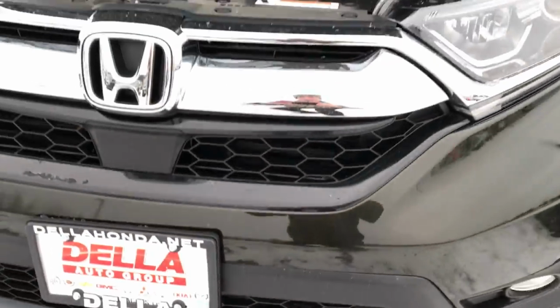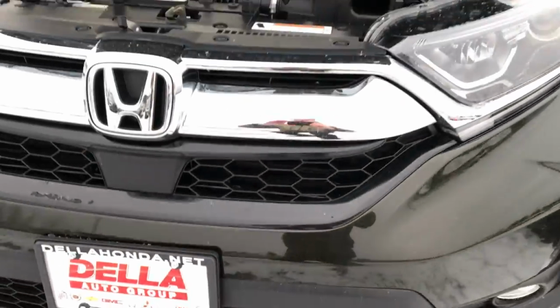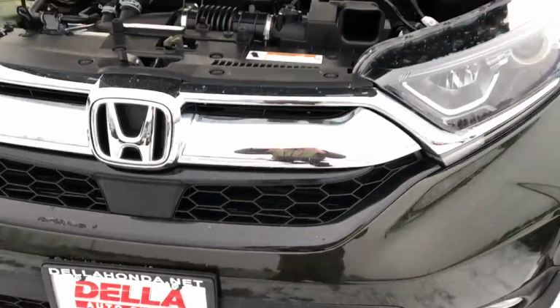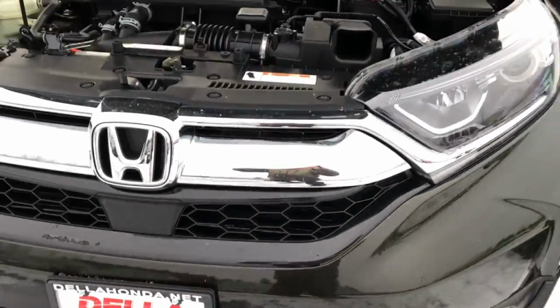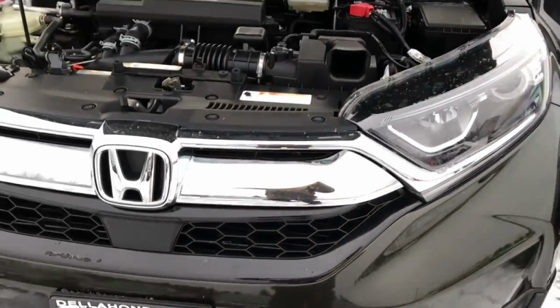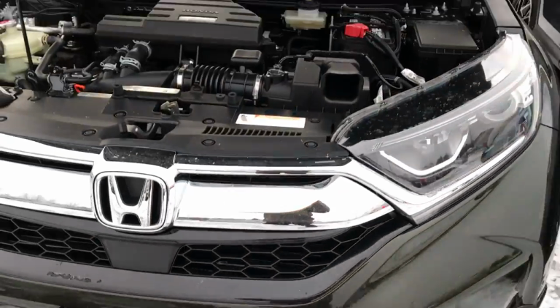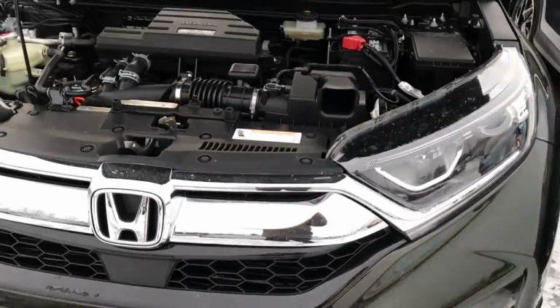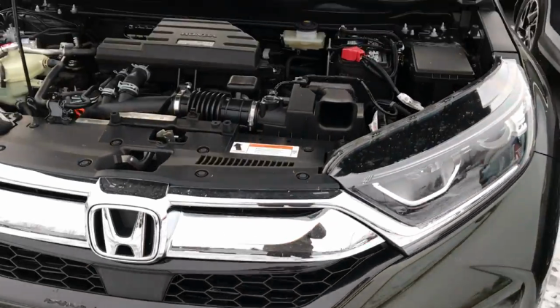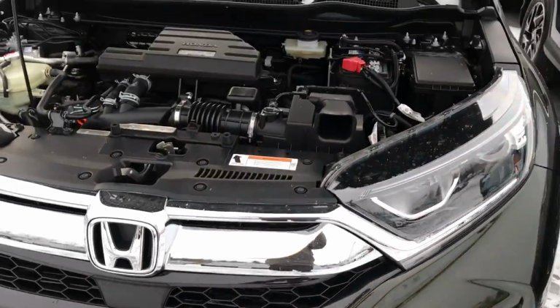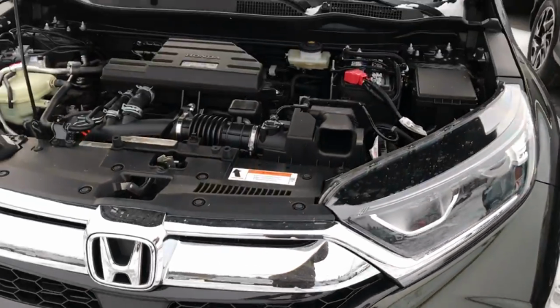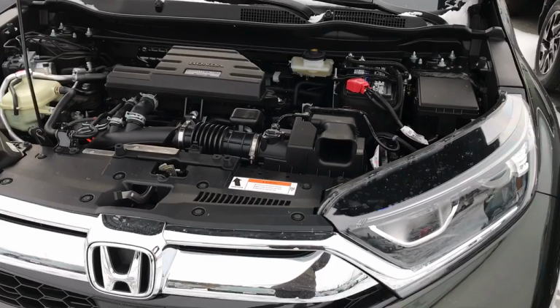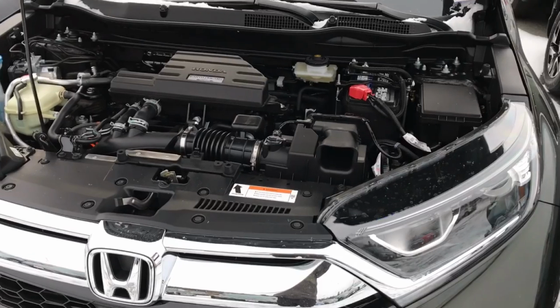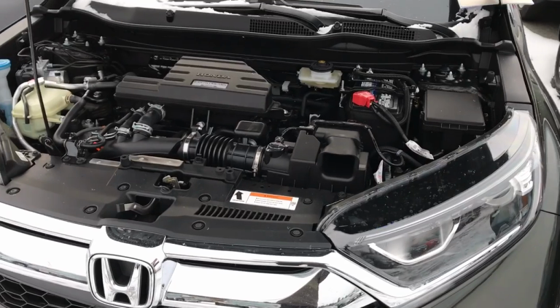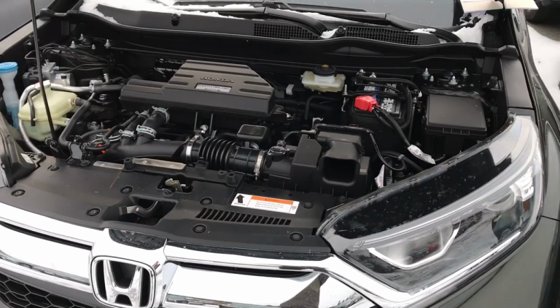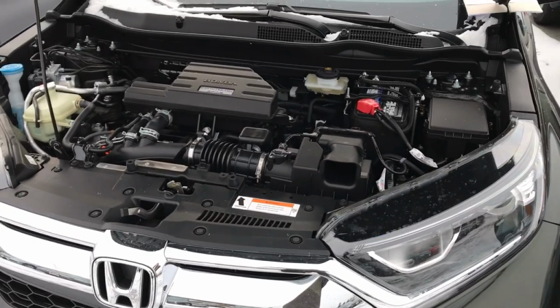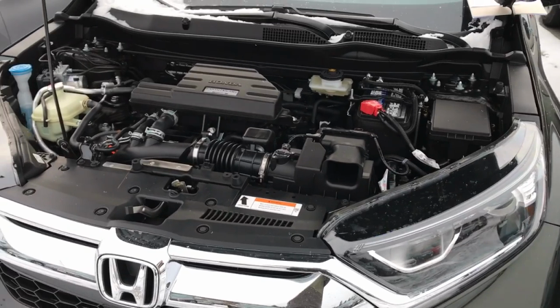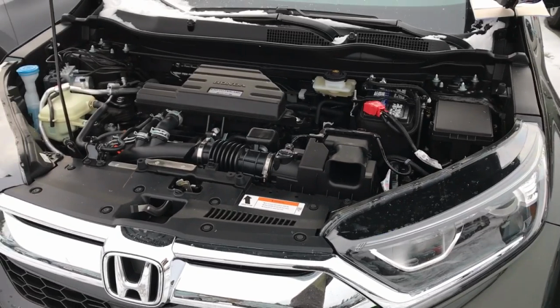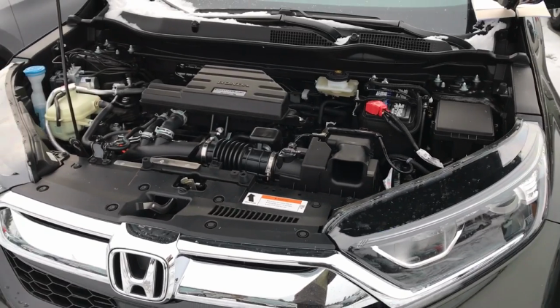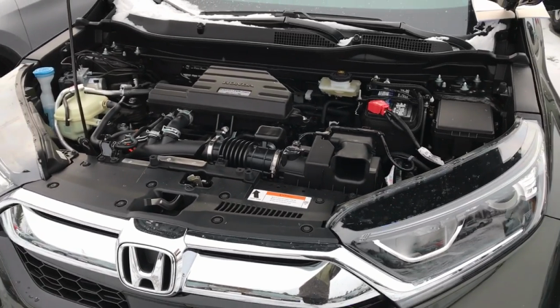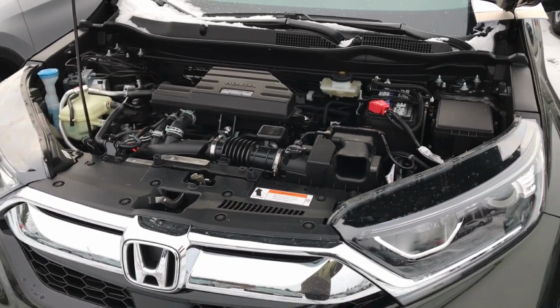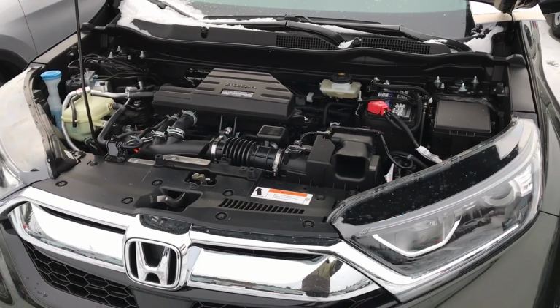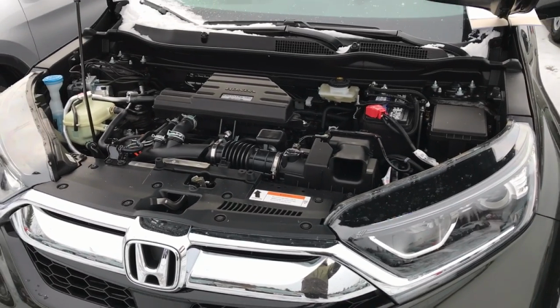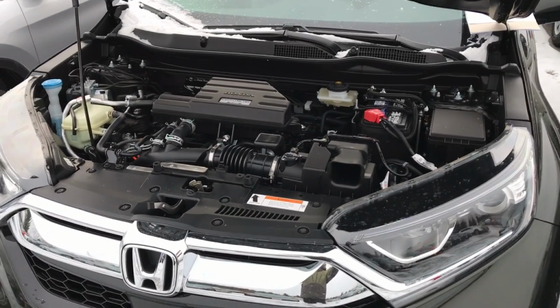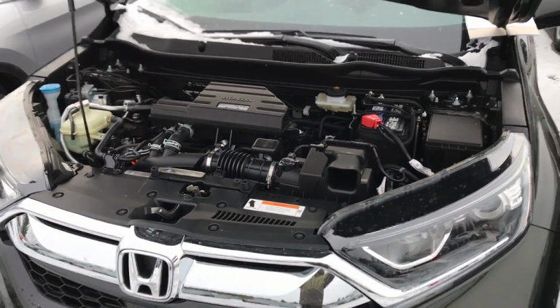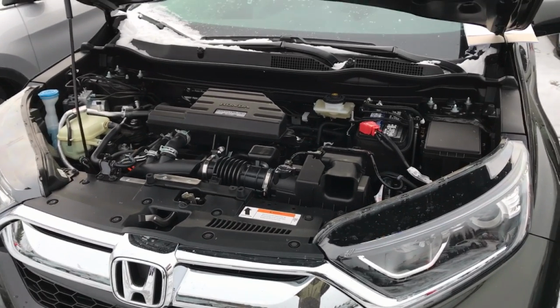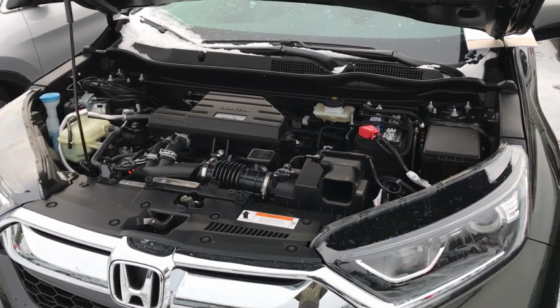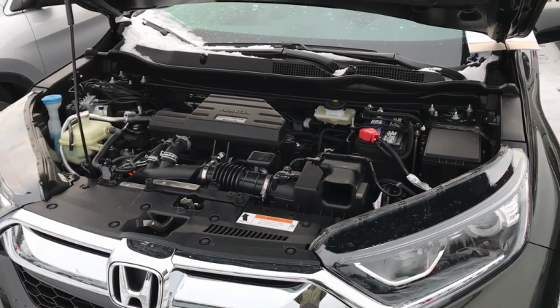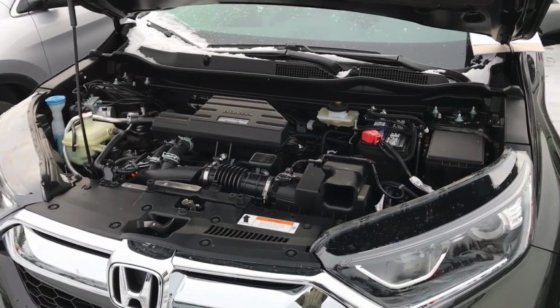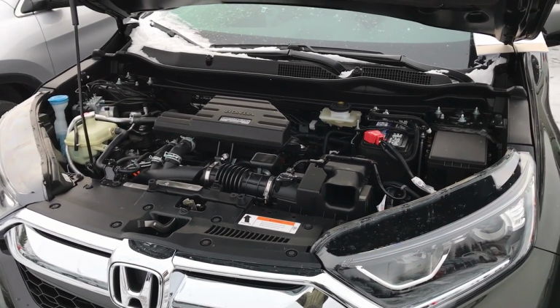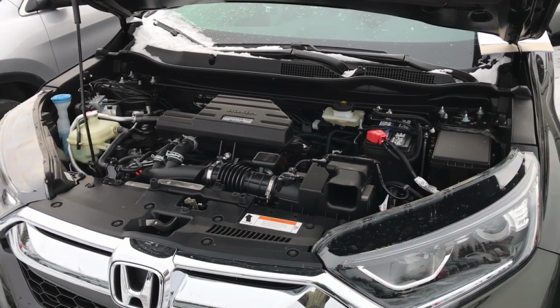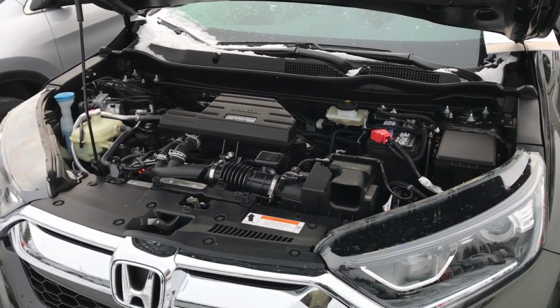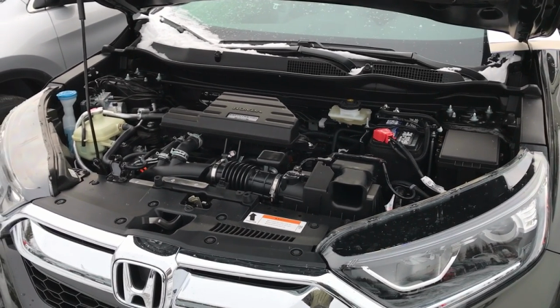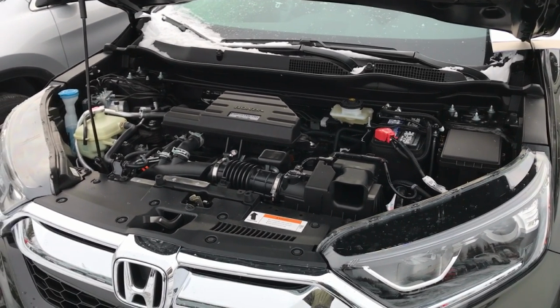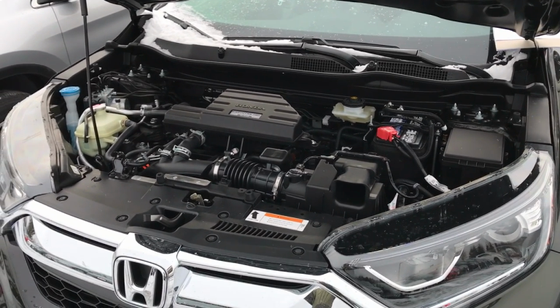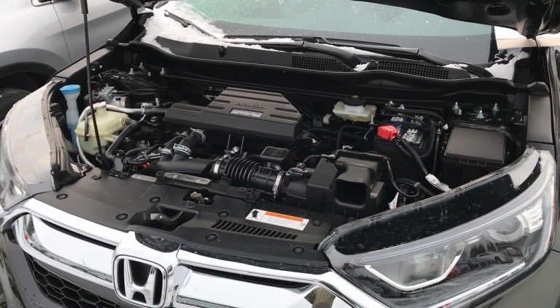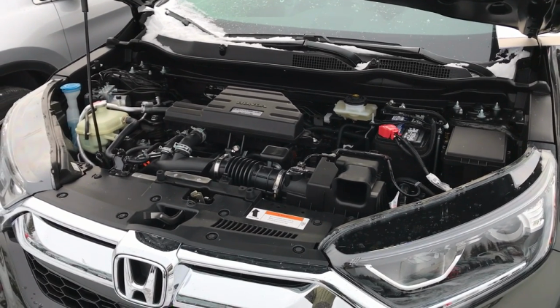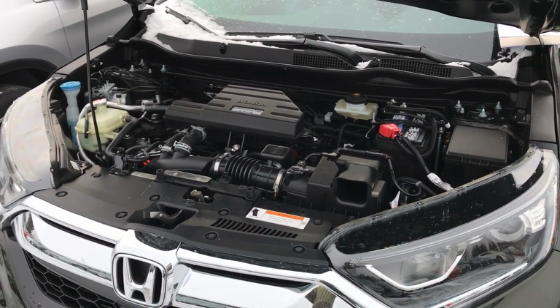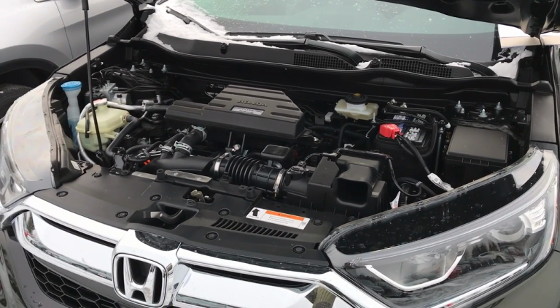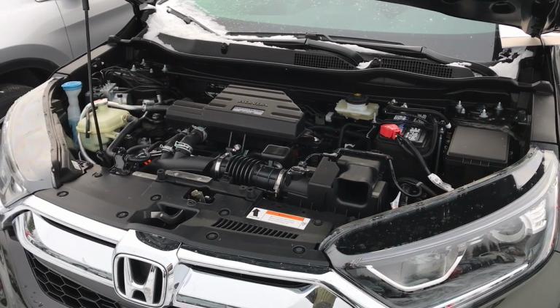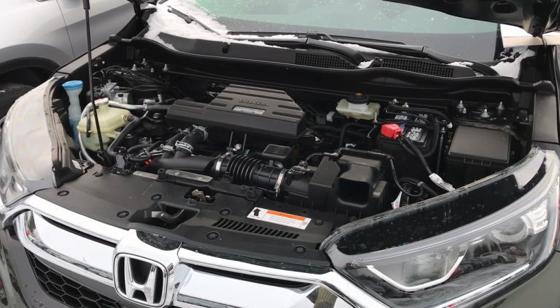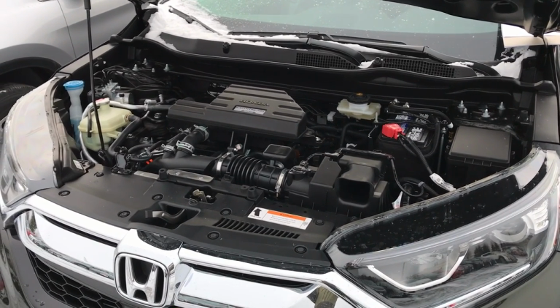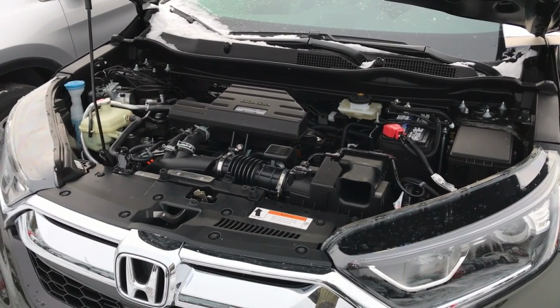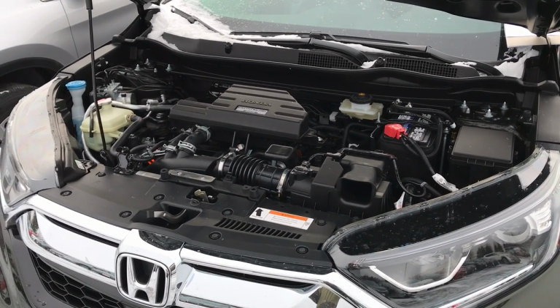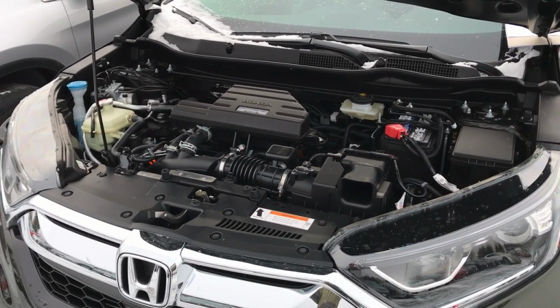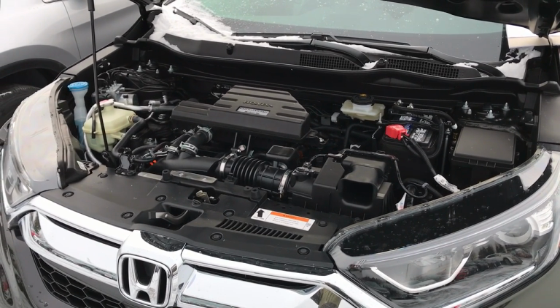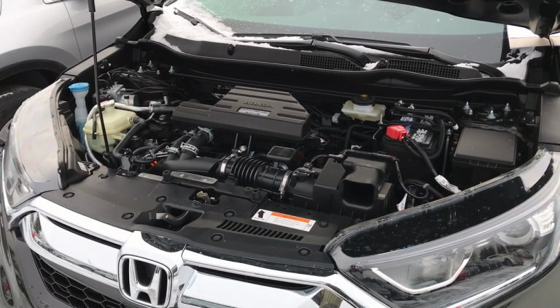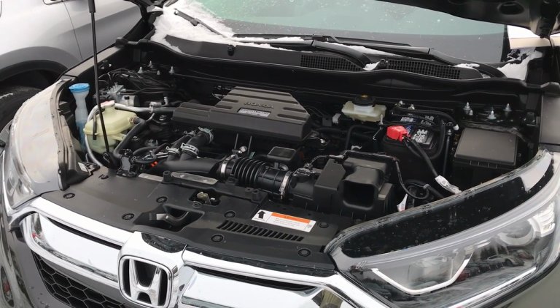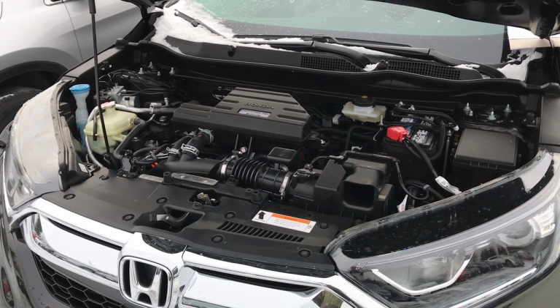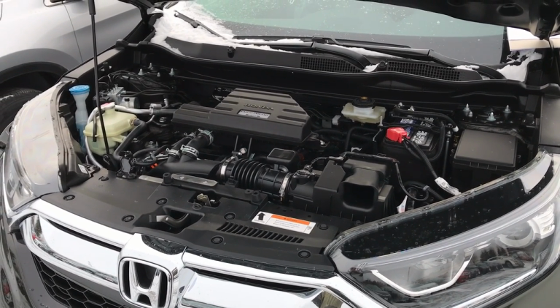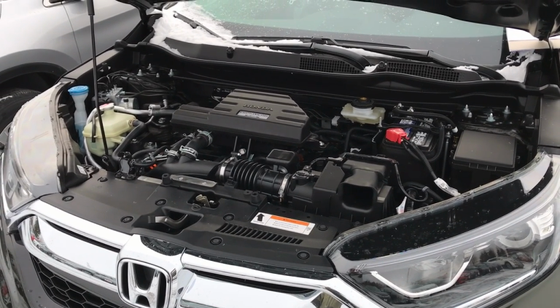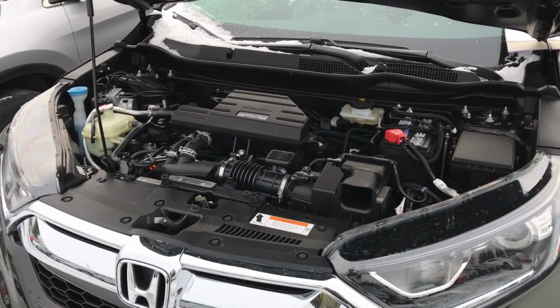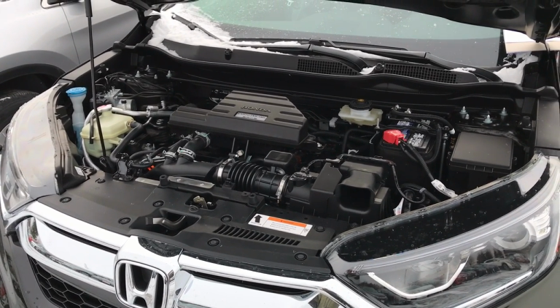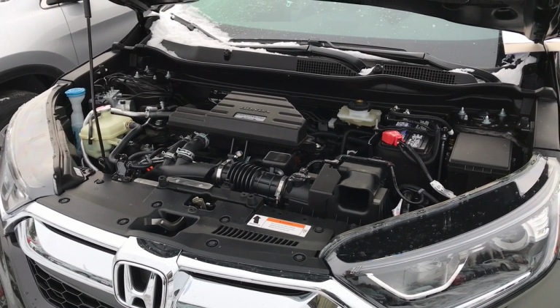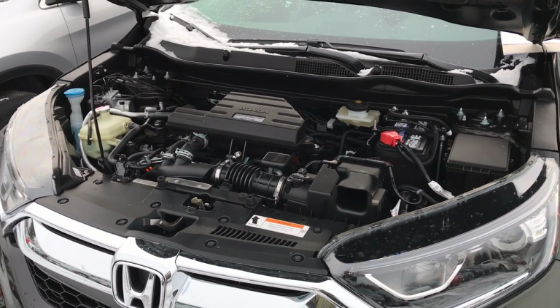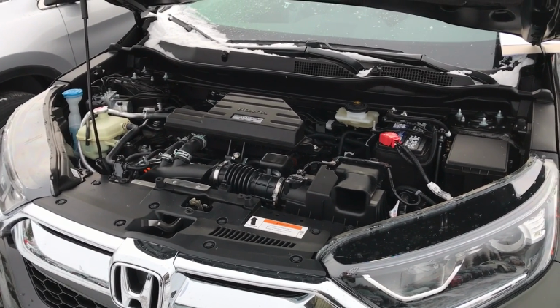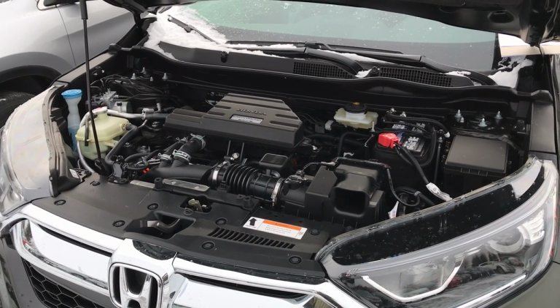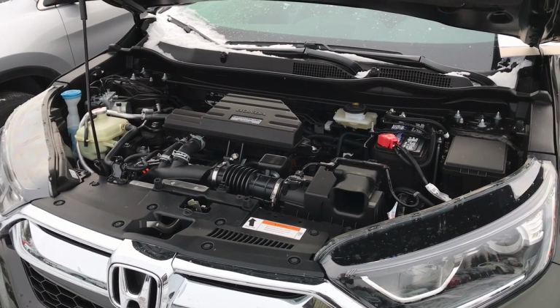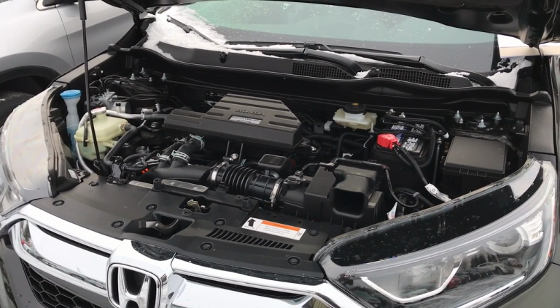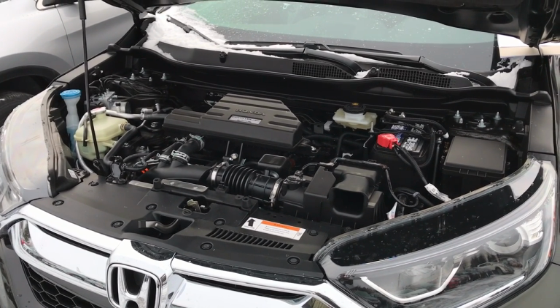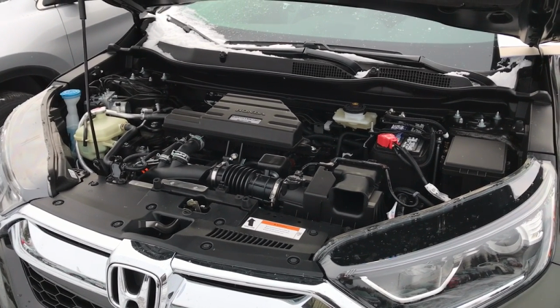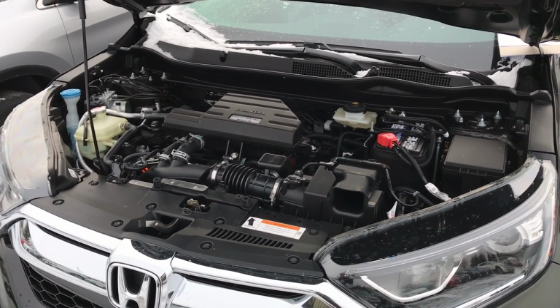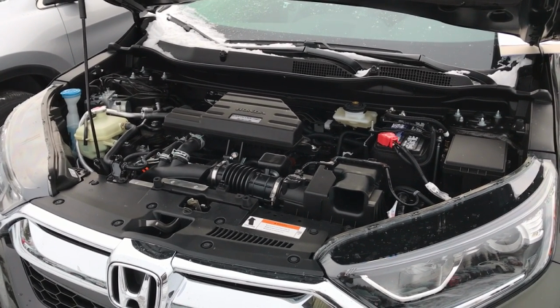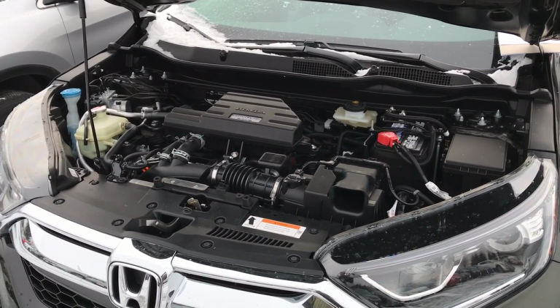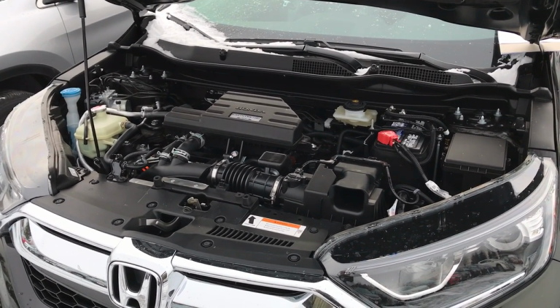So that's the amazing new engine in the new CR-V. Again, this is Brian, your Honda Connection from Della Honda in Plattsburgh.